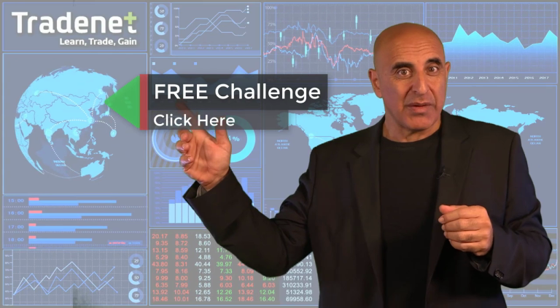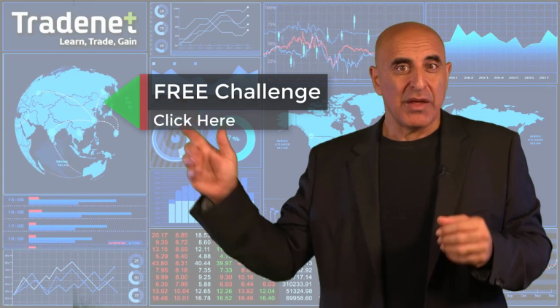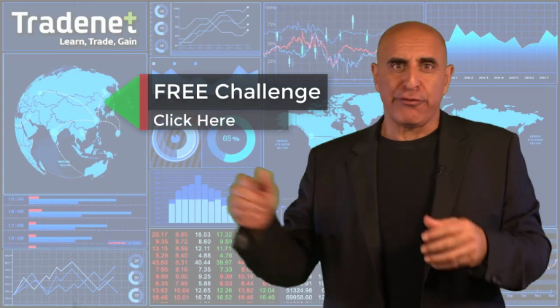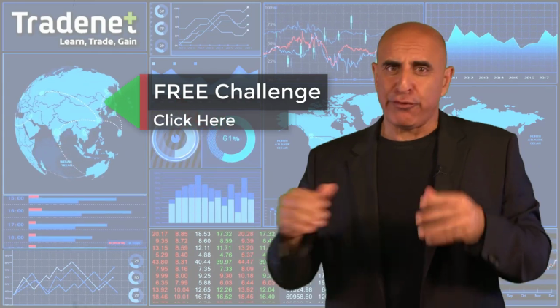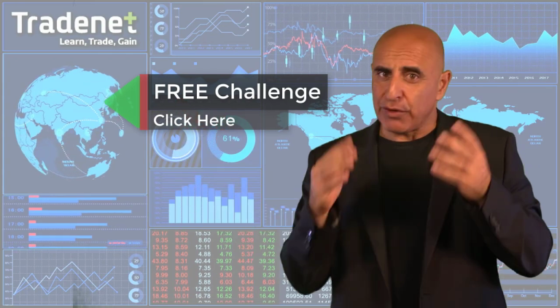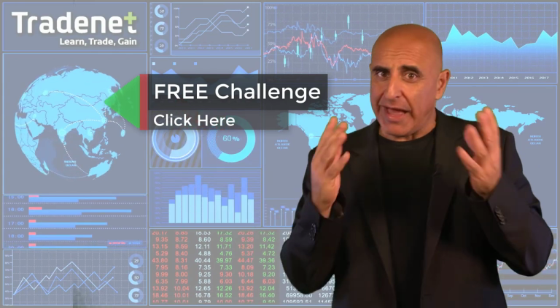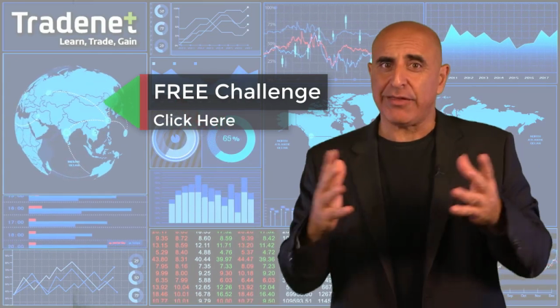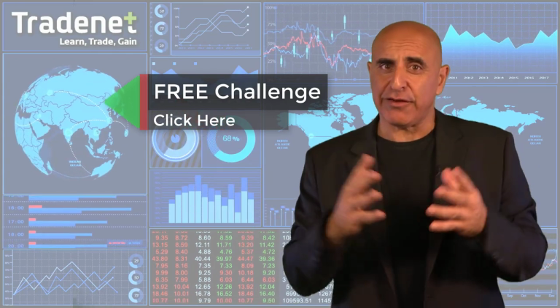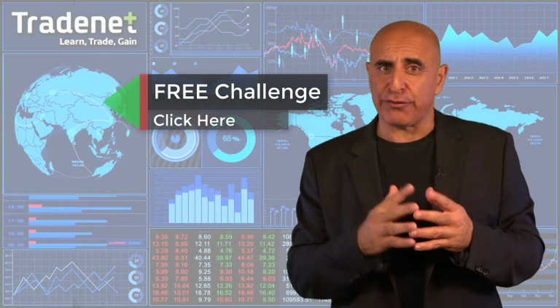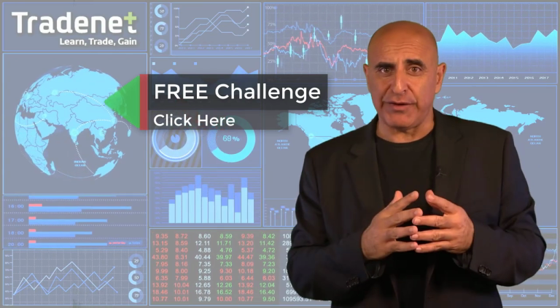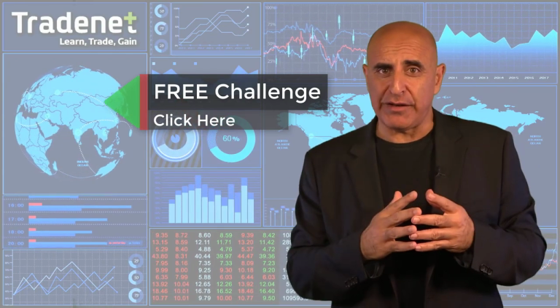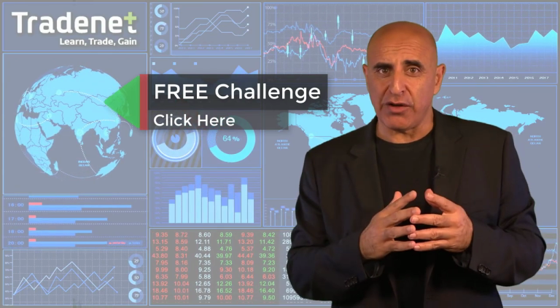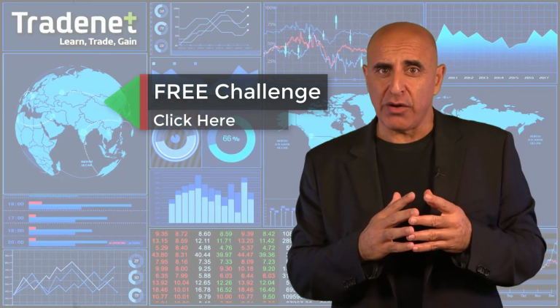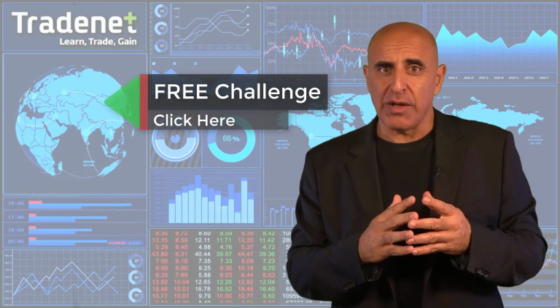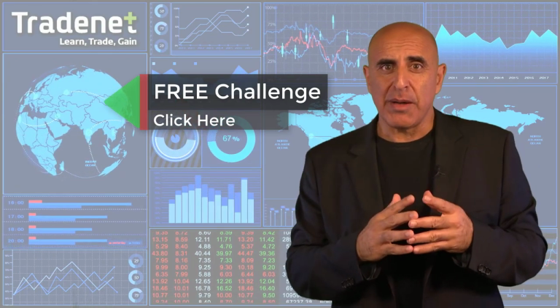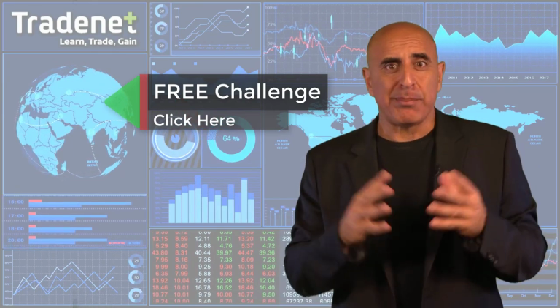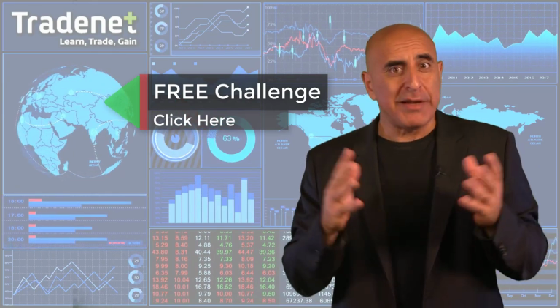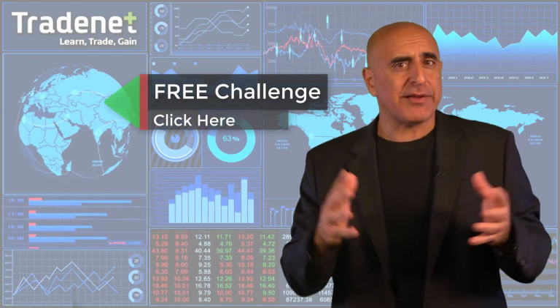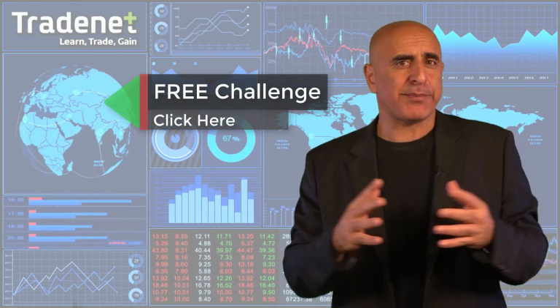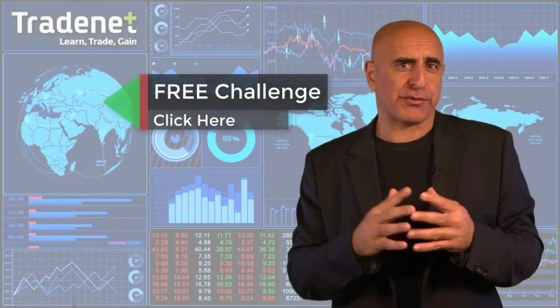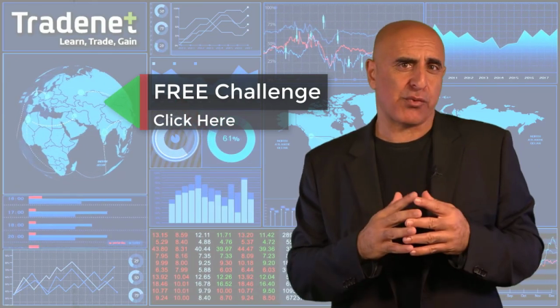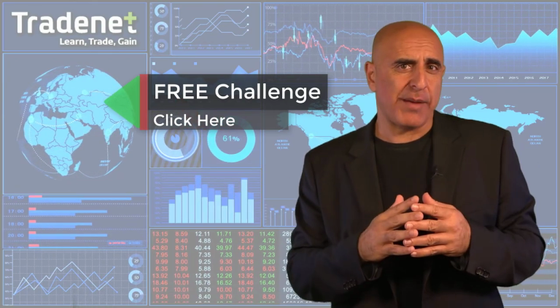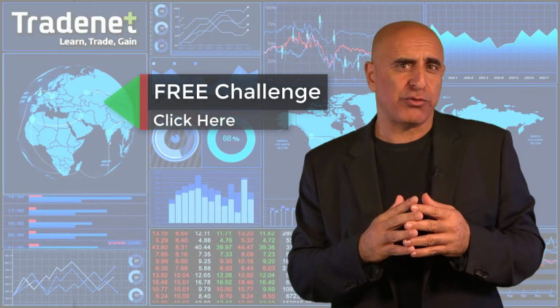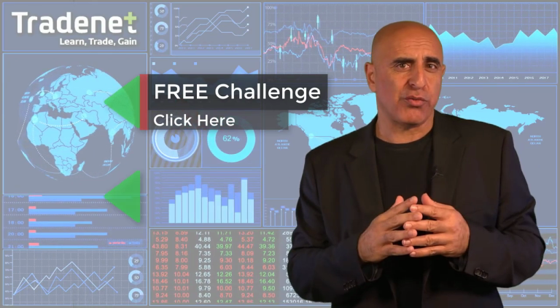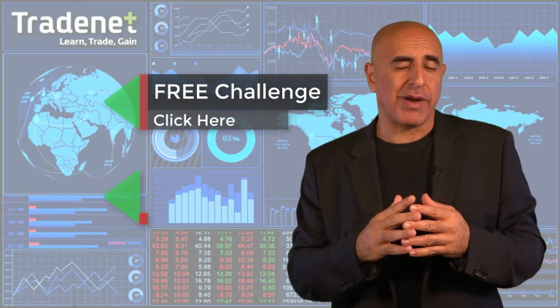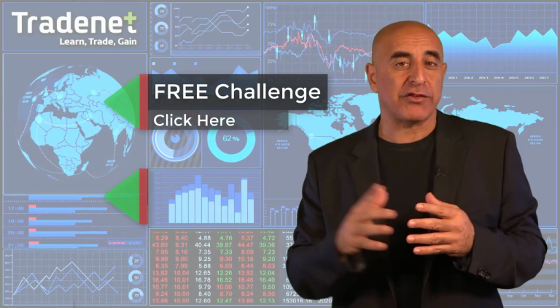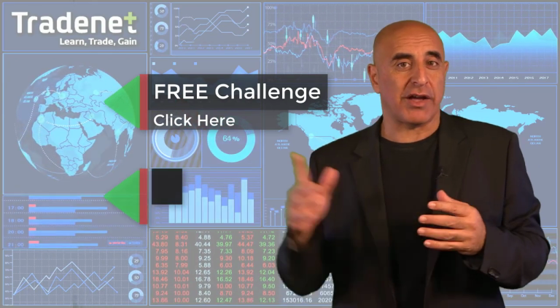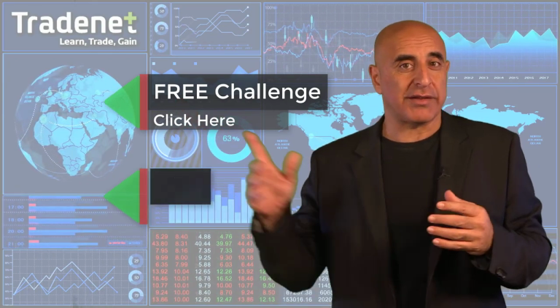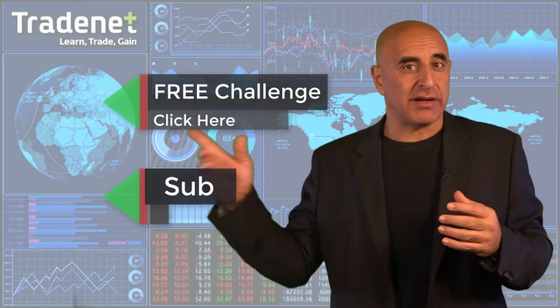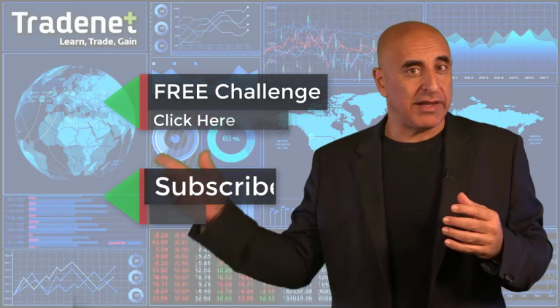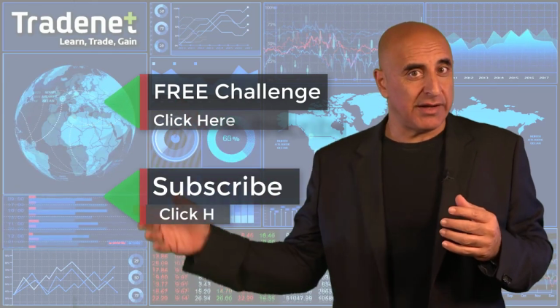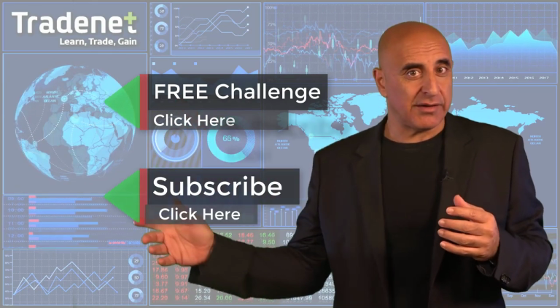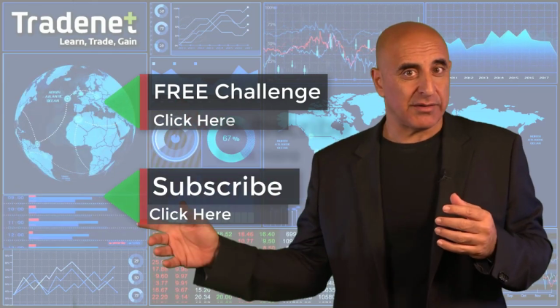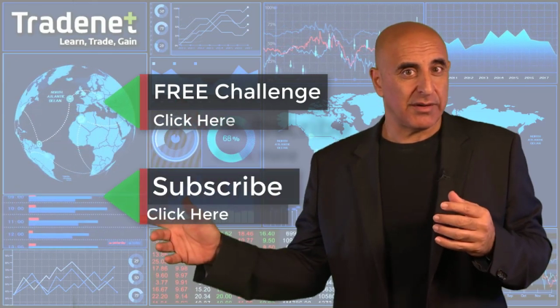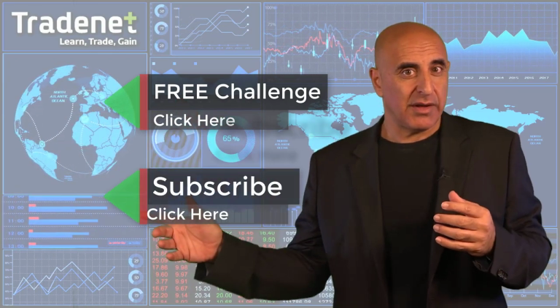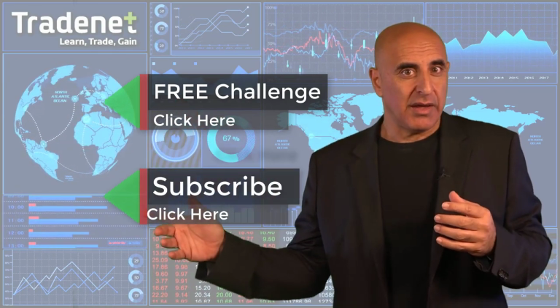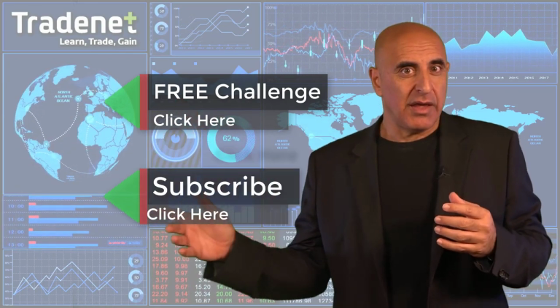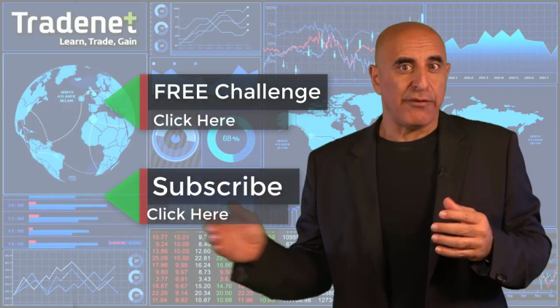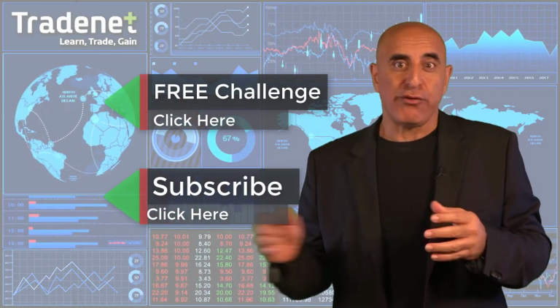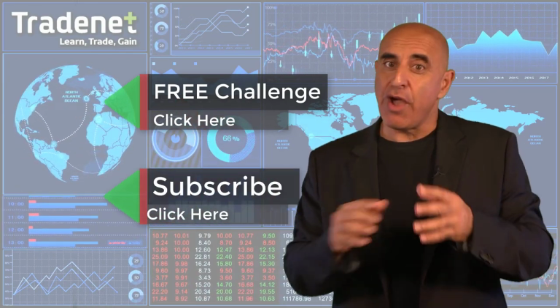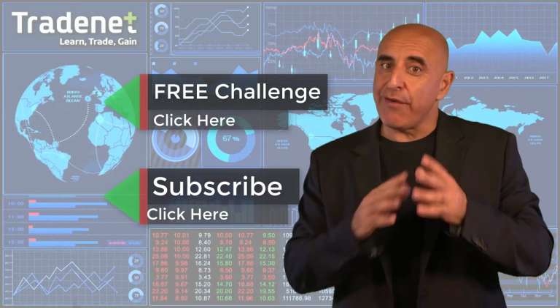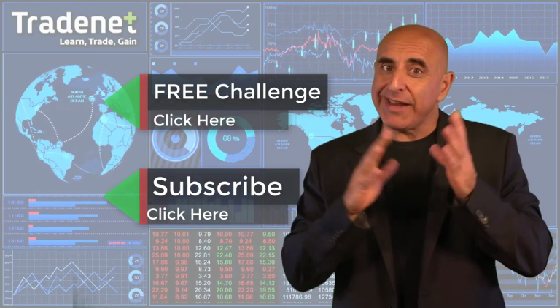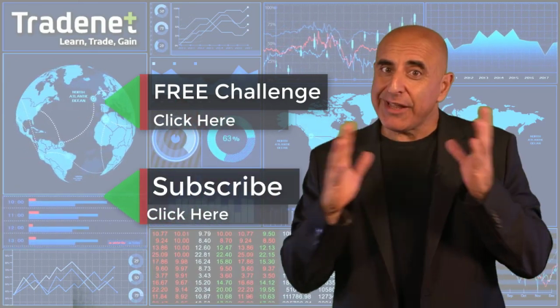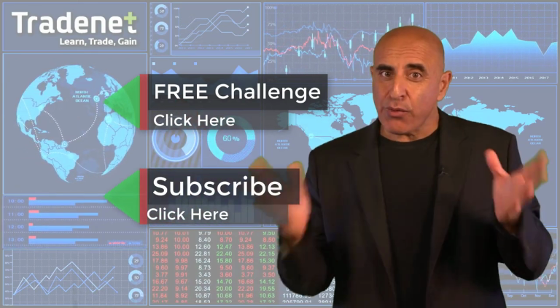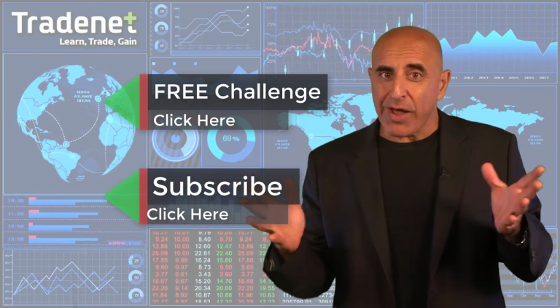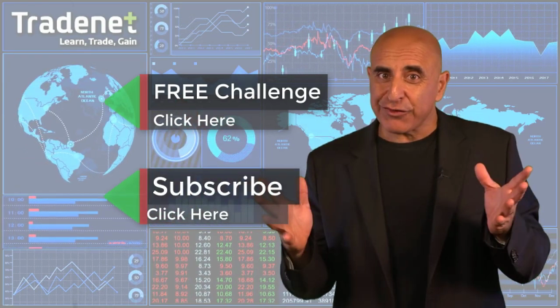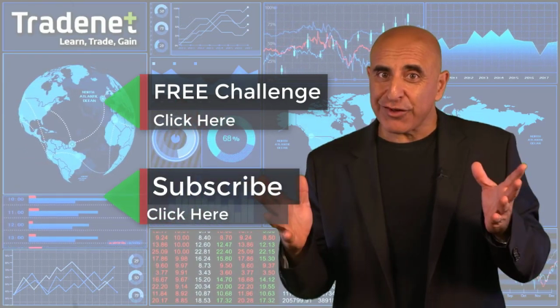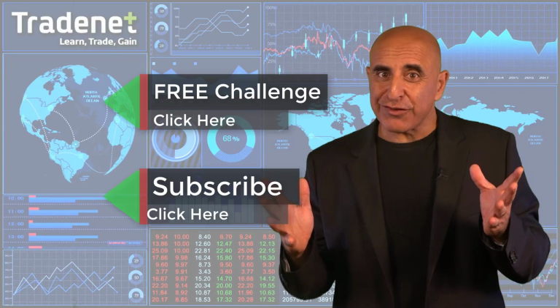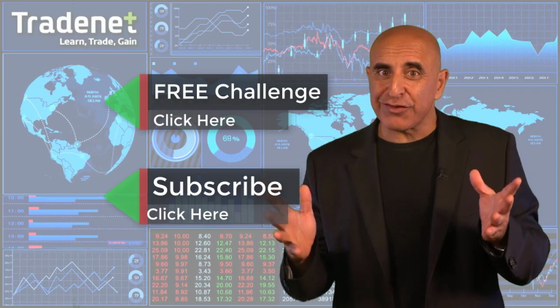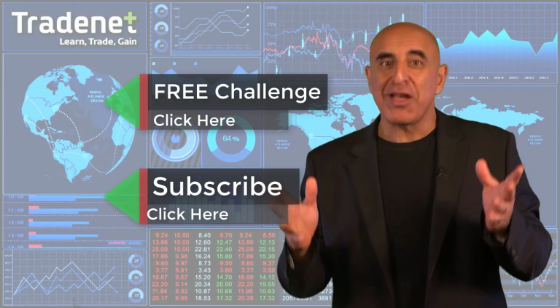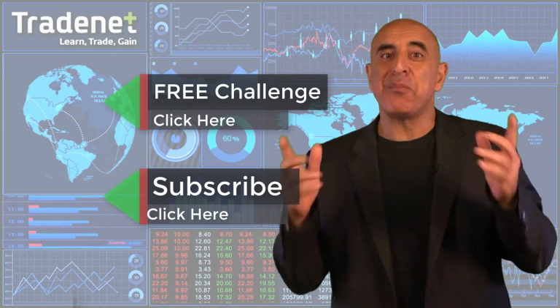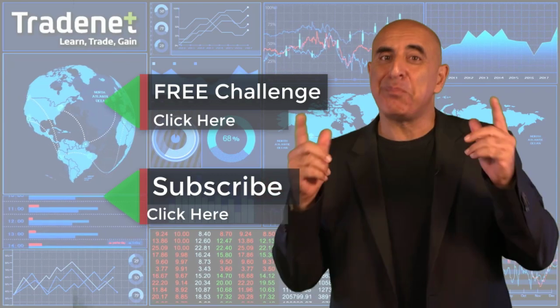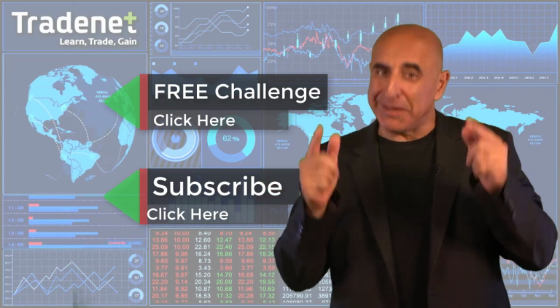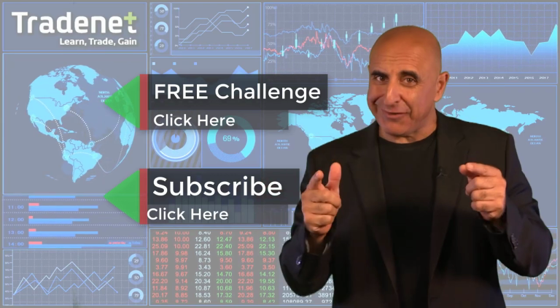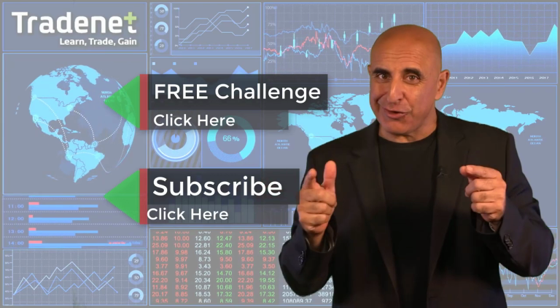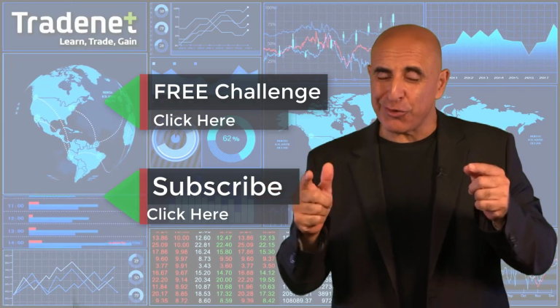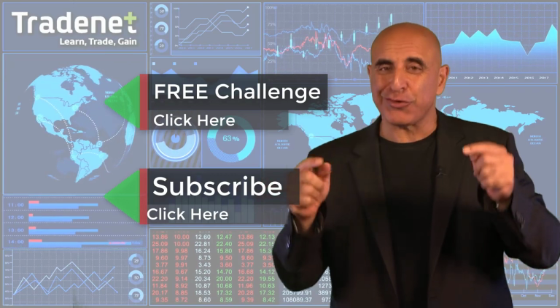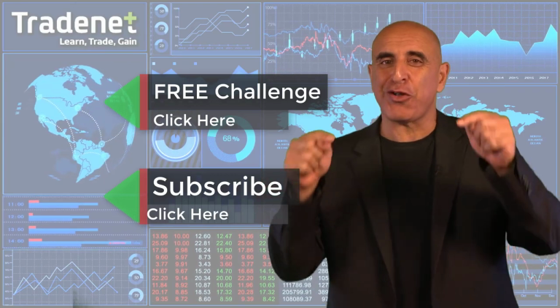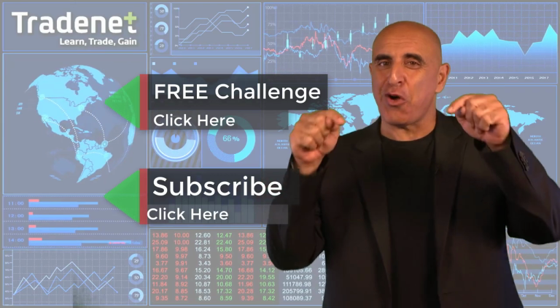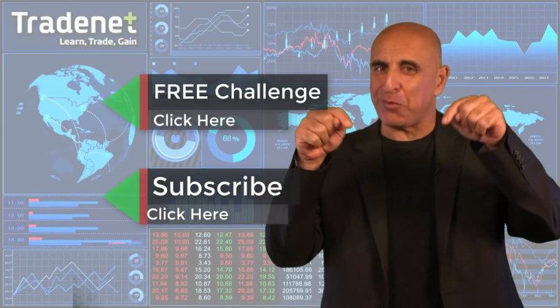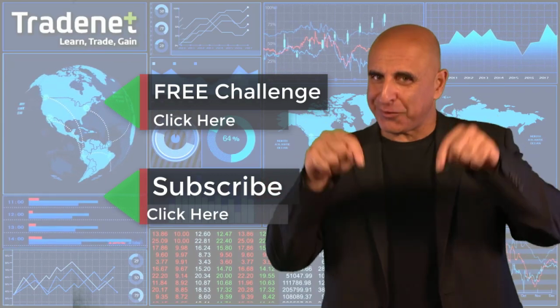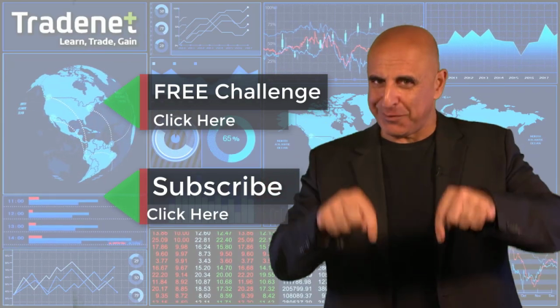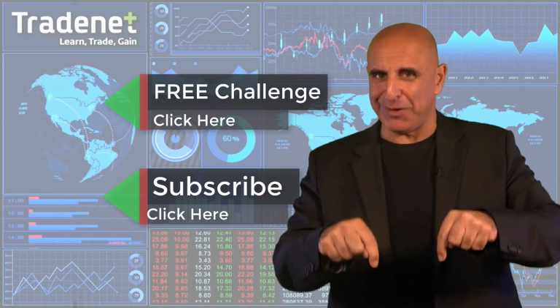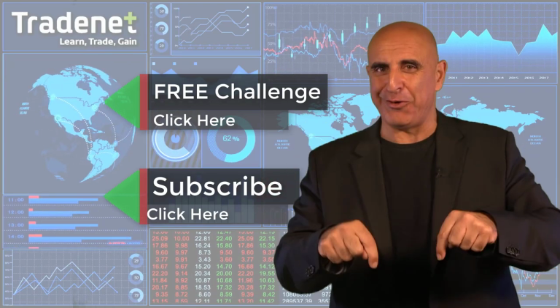If you like this video, please subscribe to my channel. If you have any questions, please use the comments below.